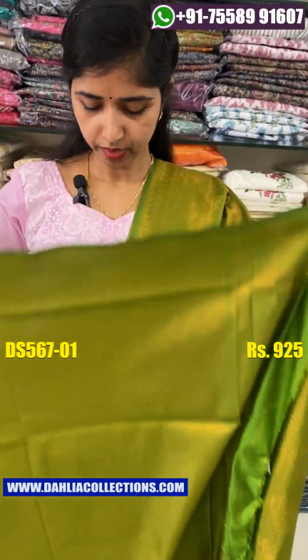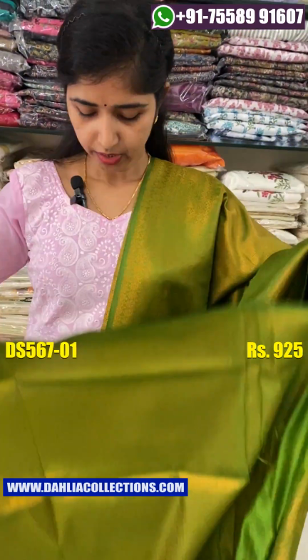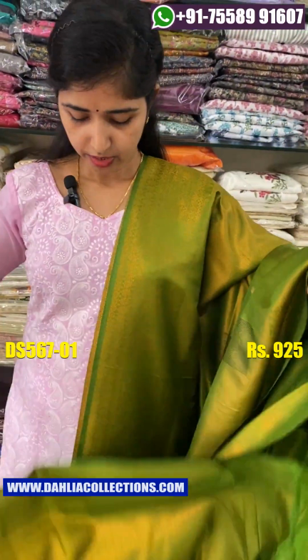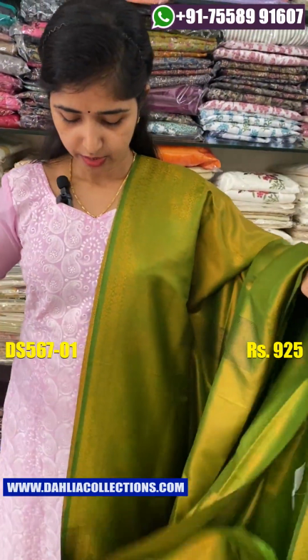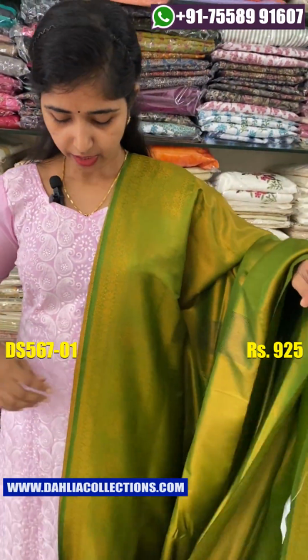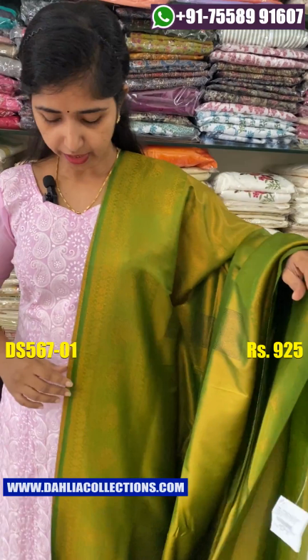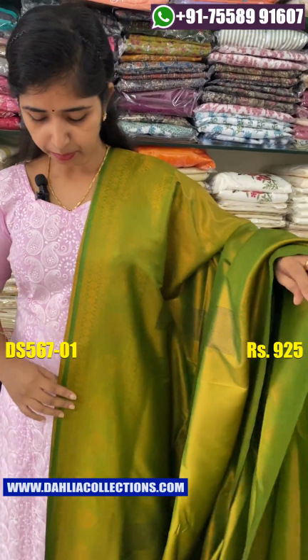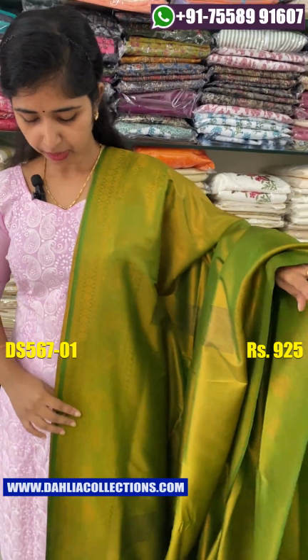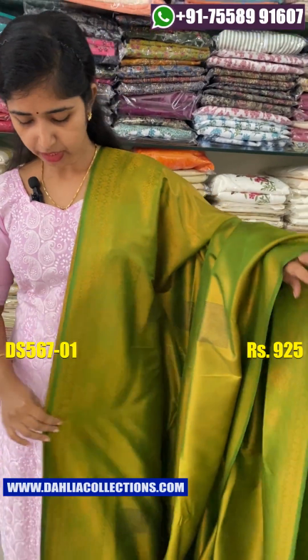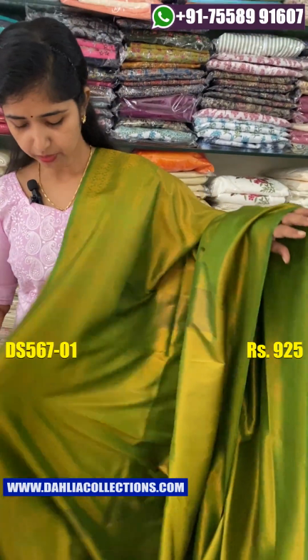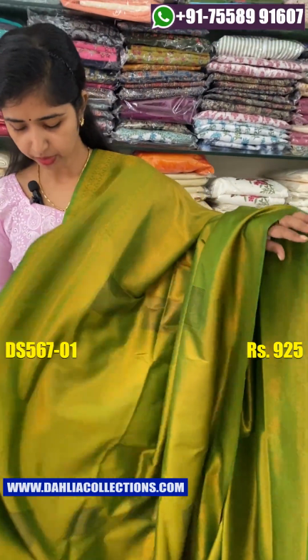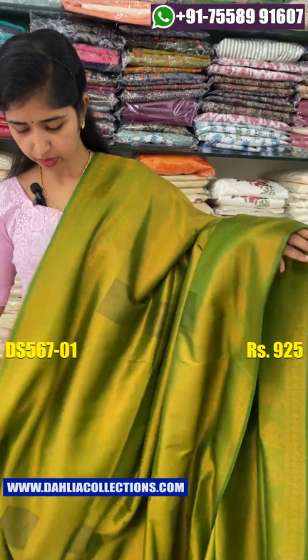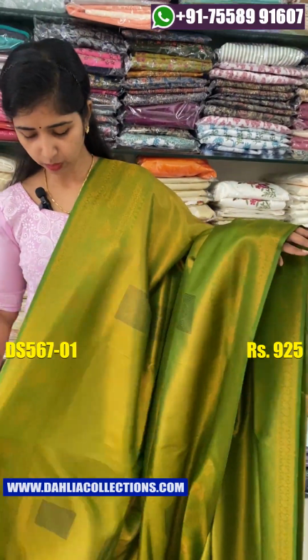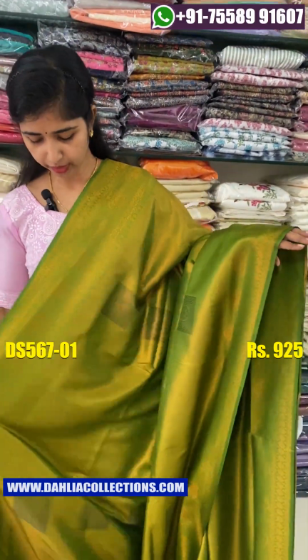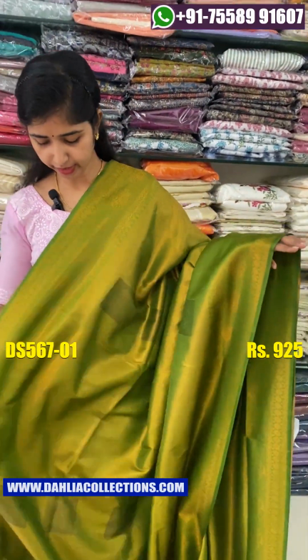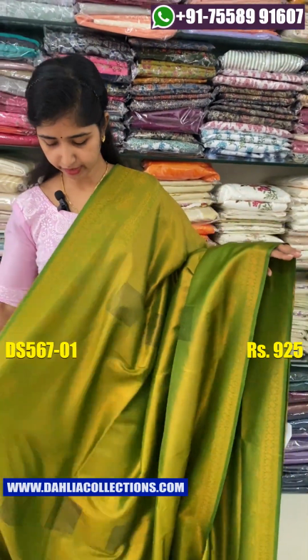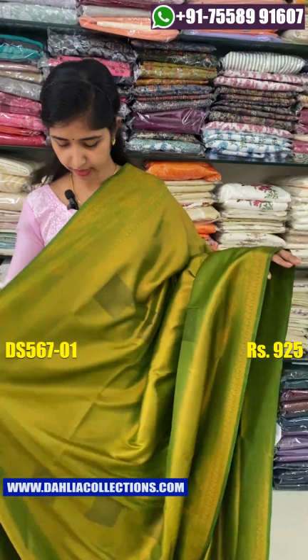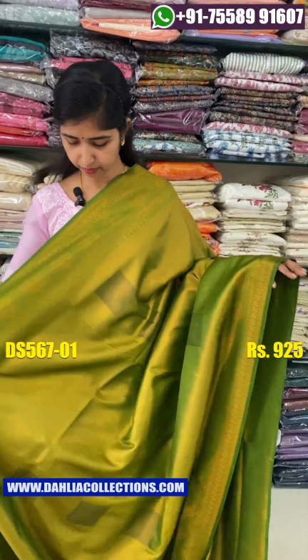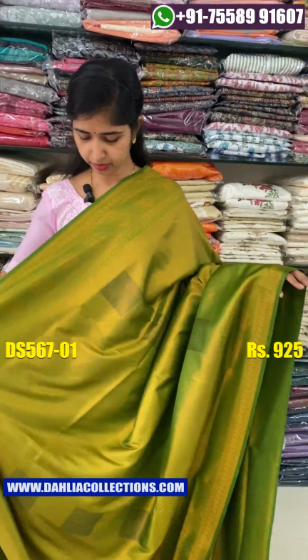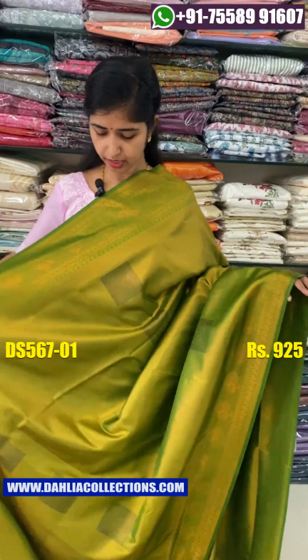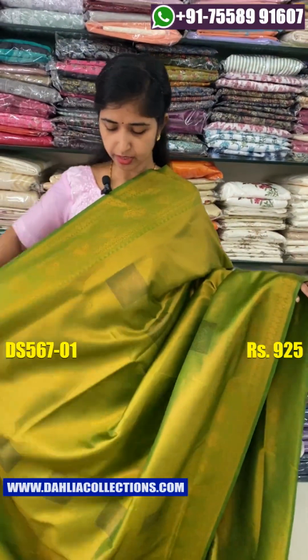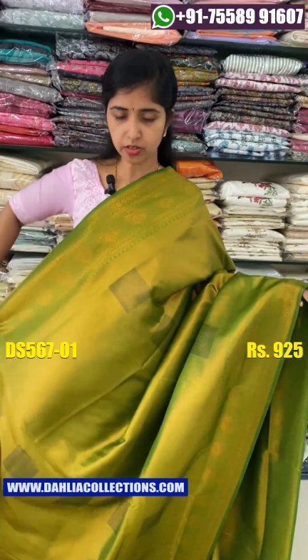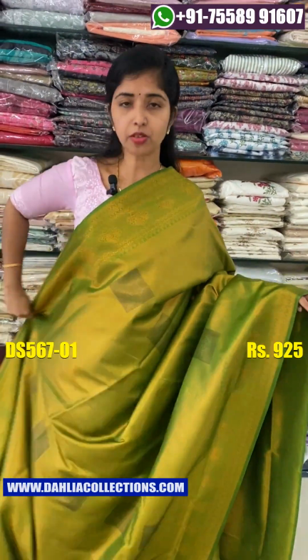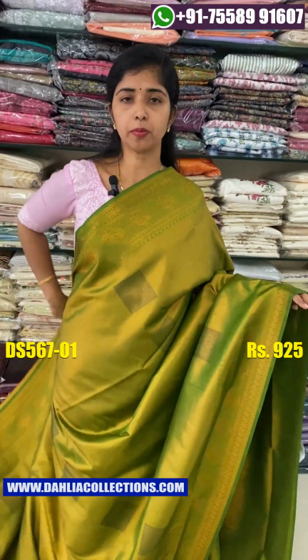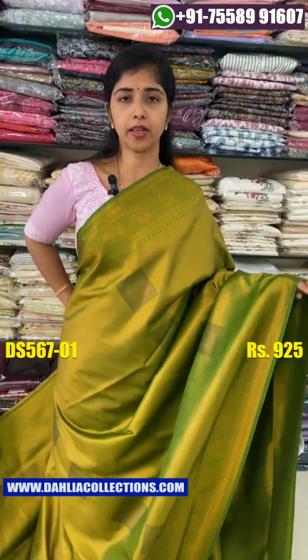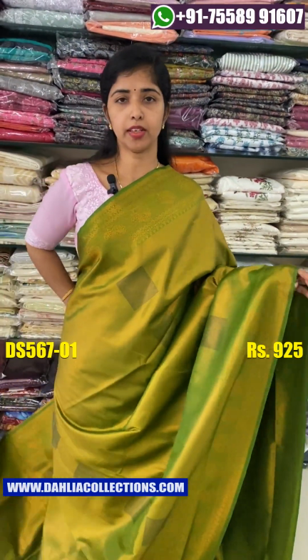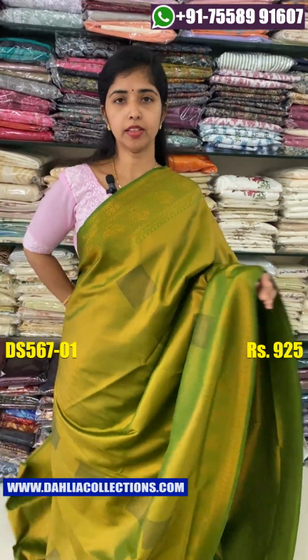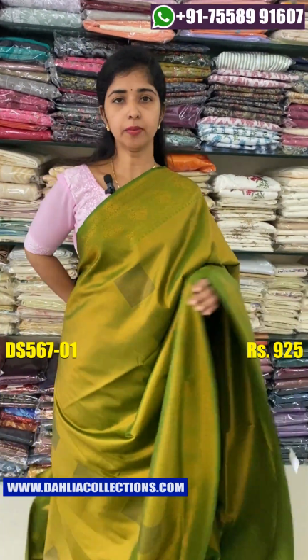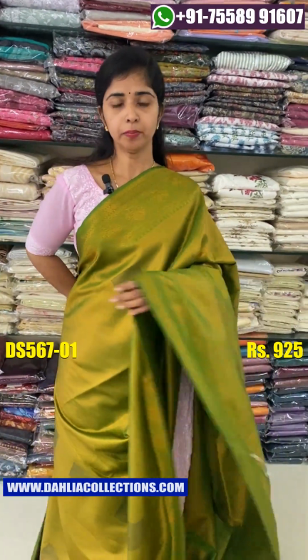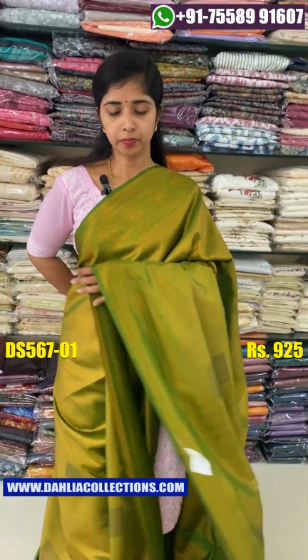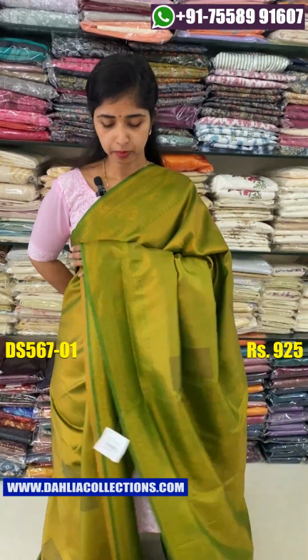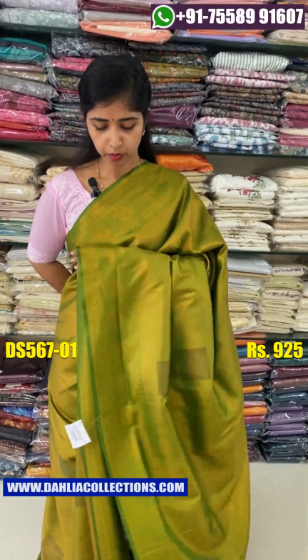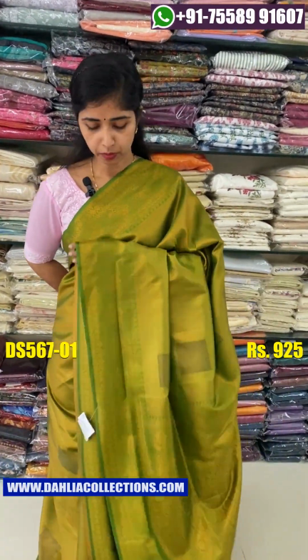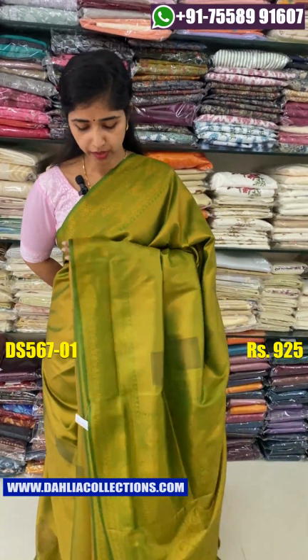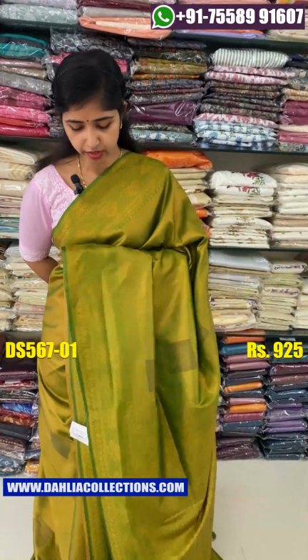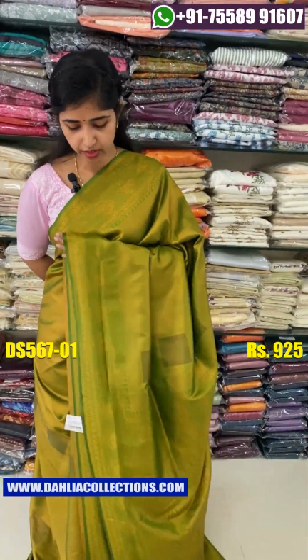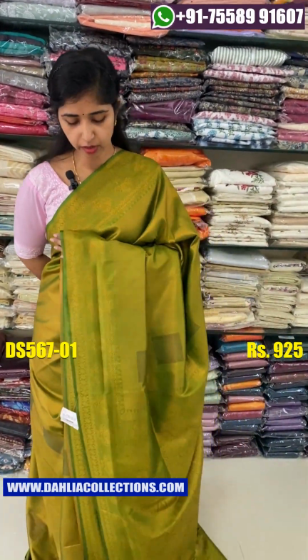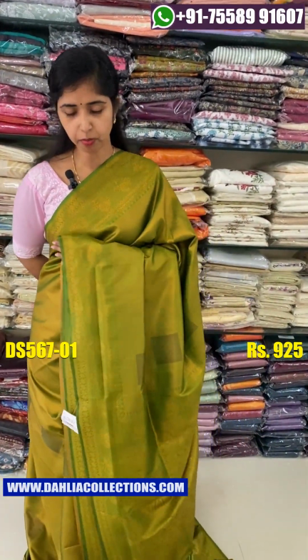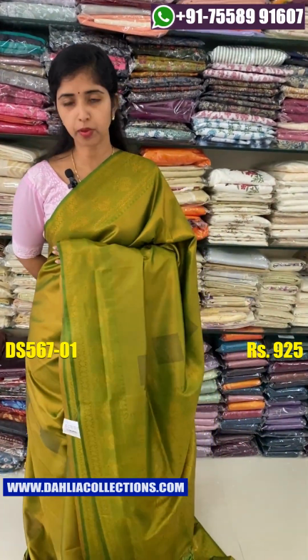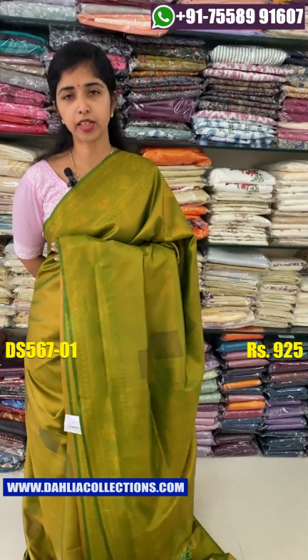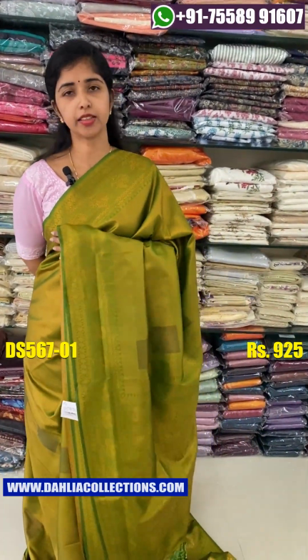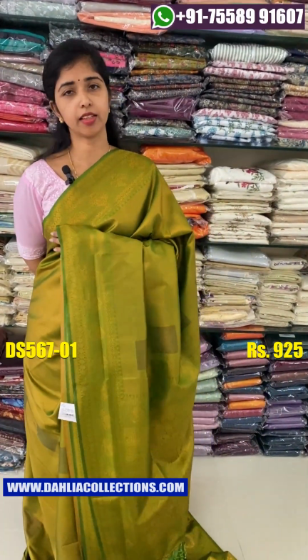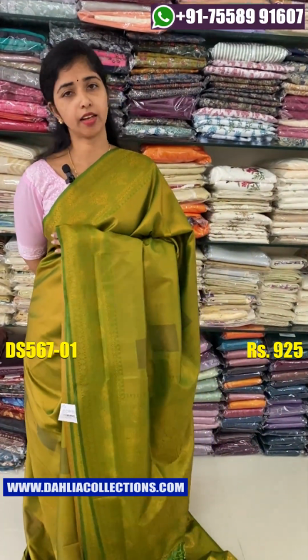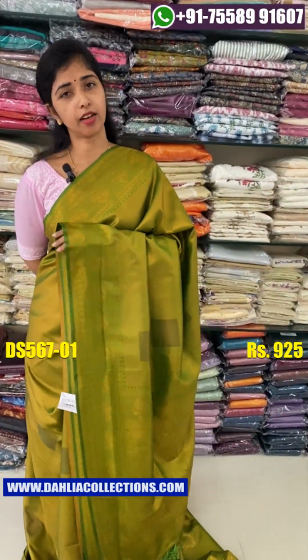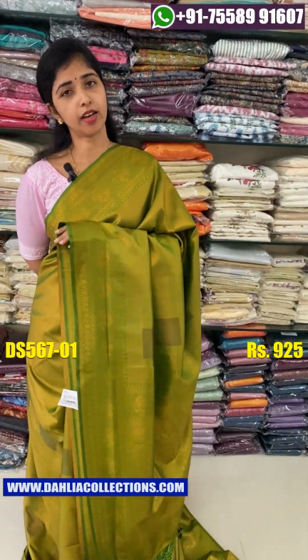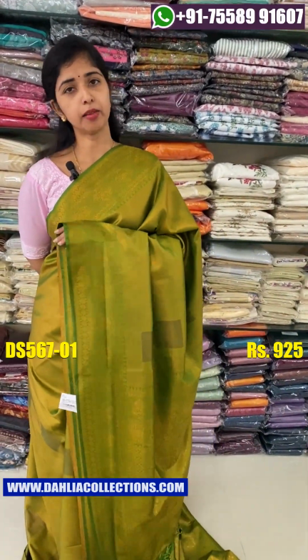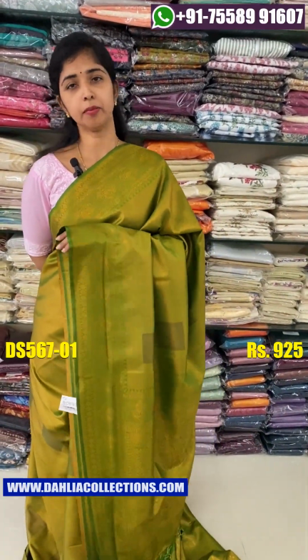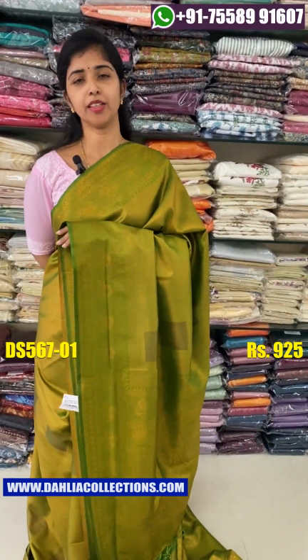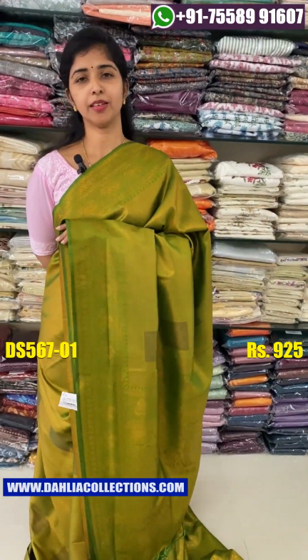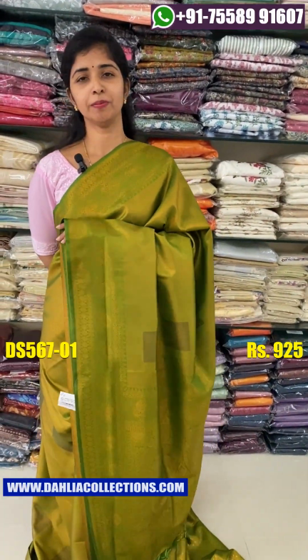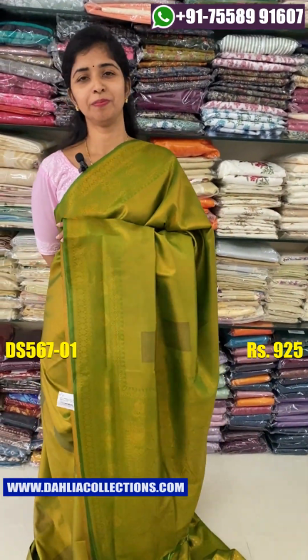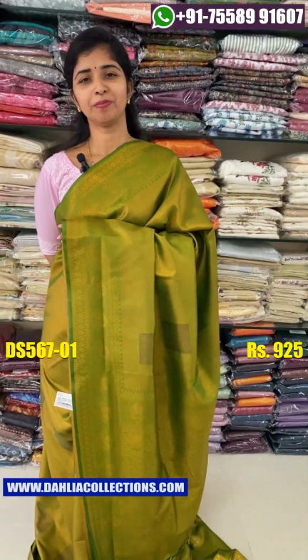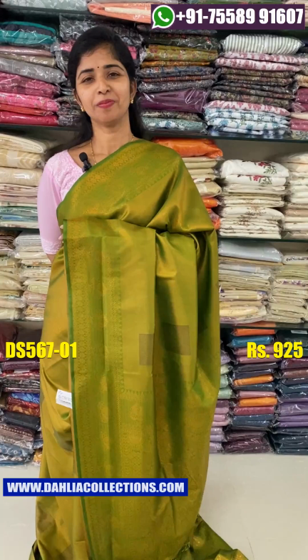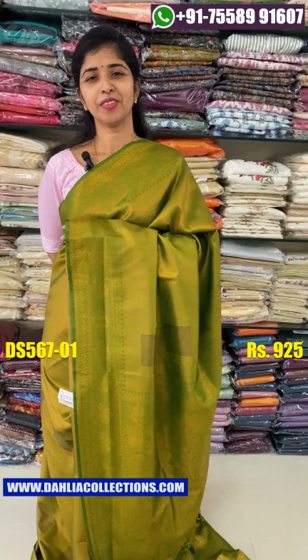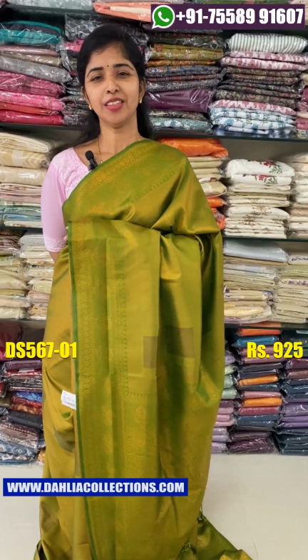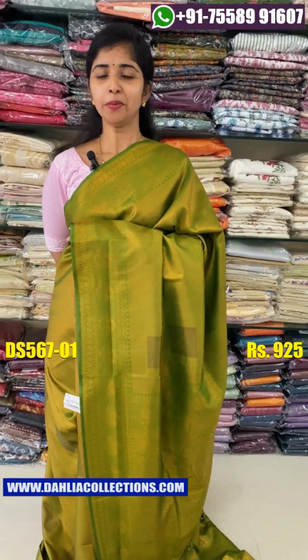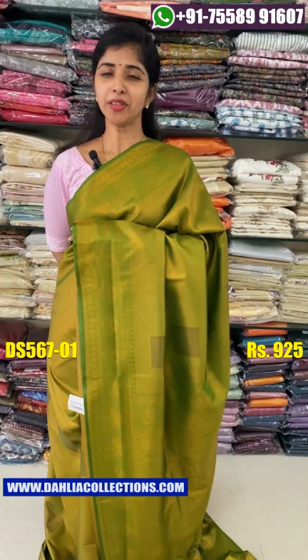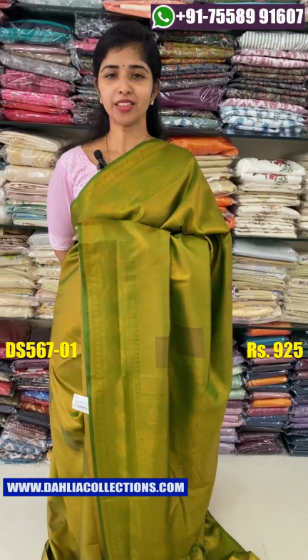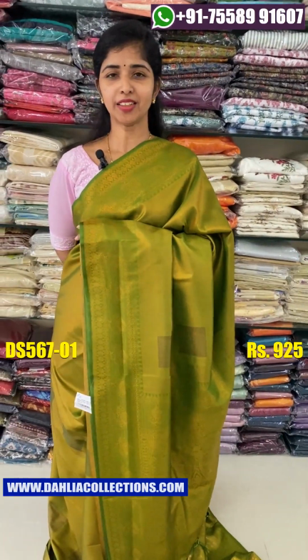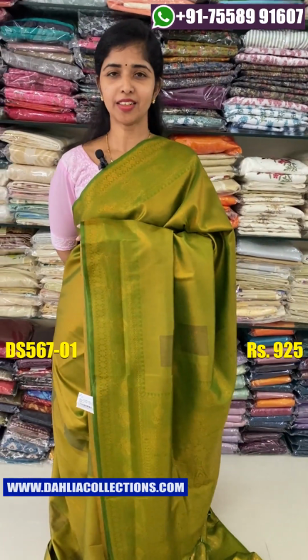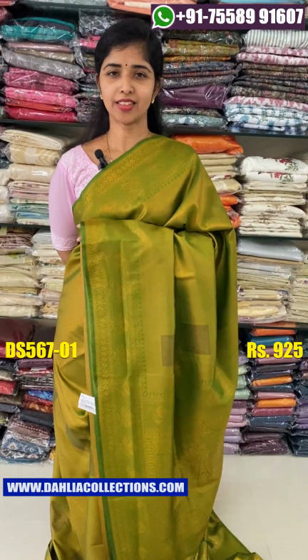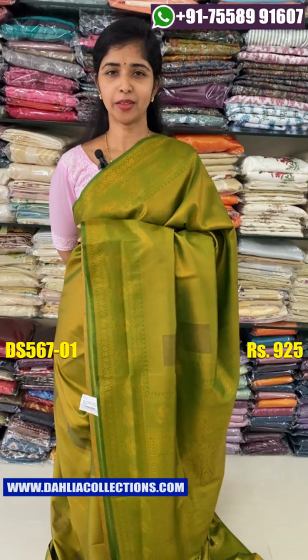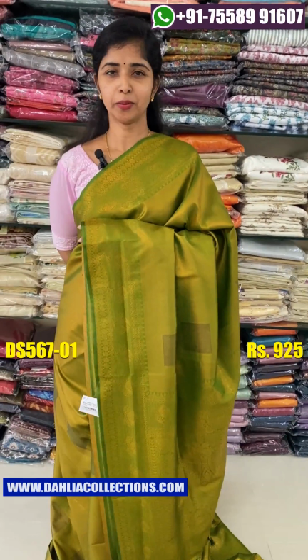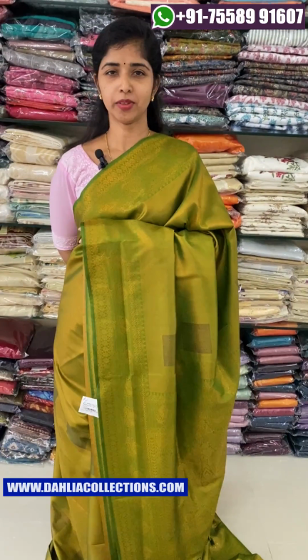The price is ₹925. Let's go to the color shade.